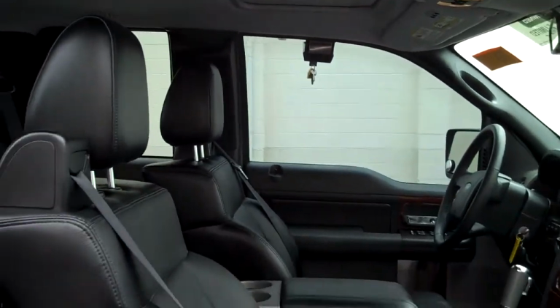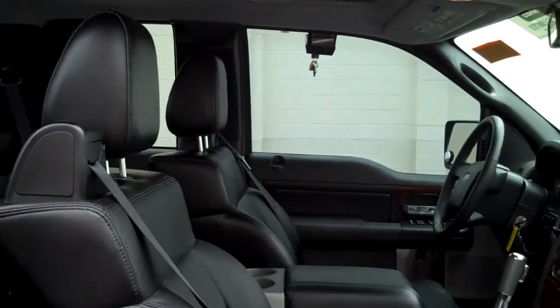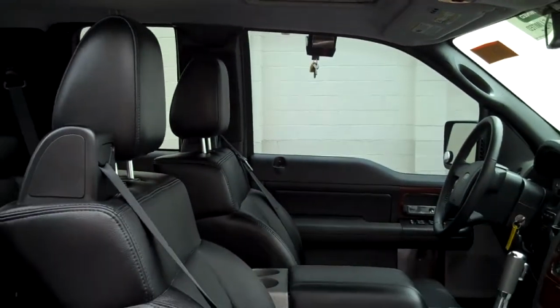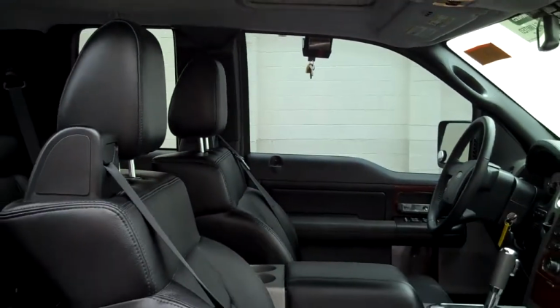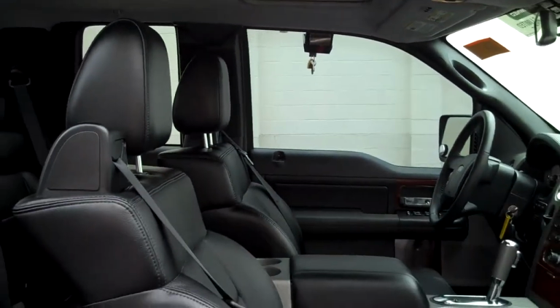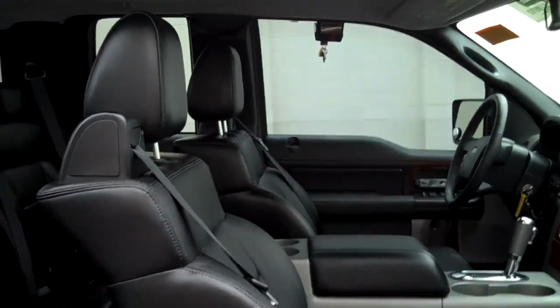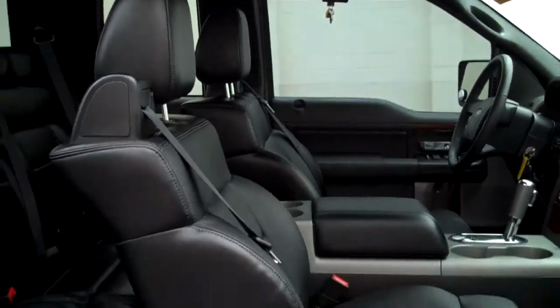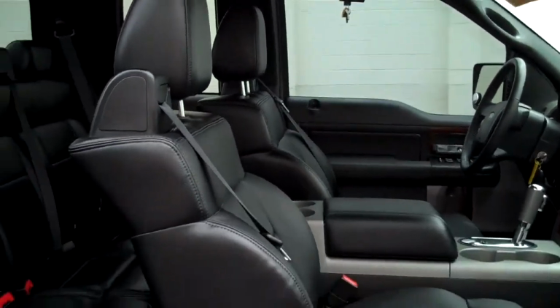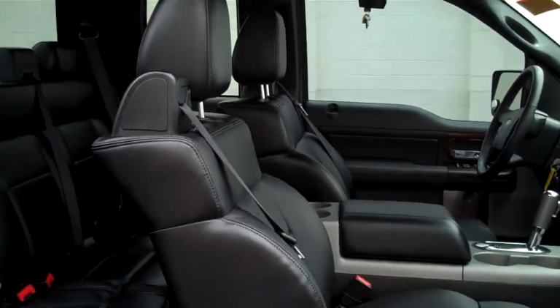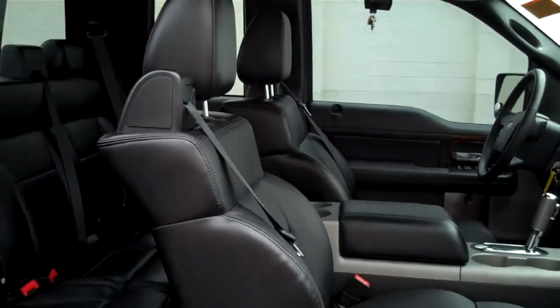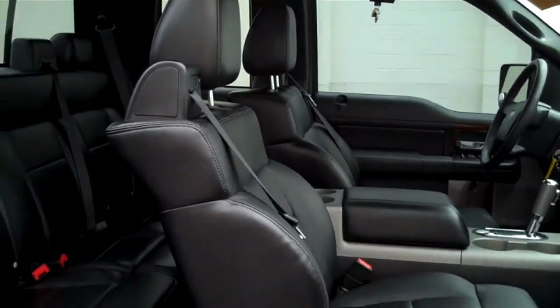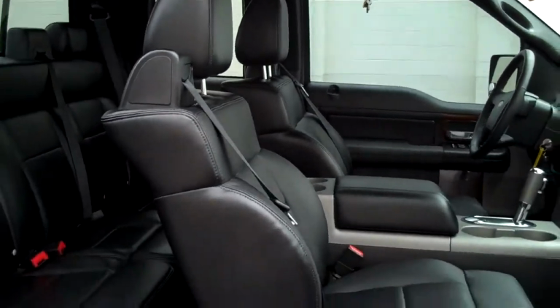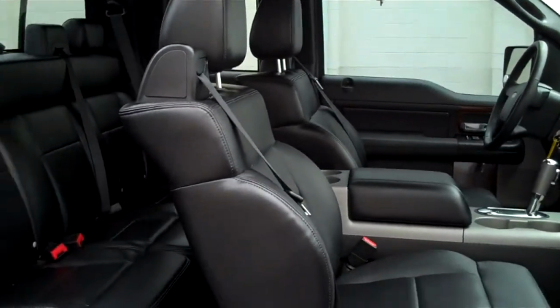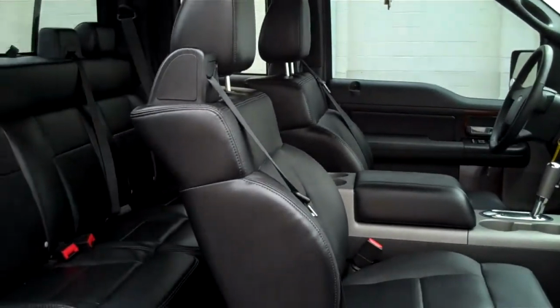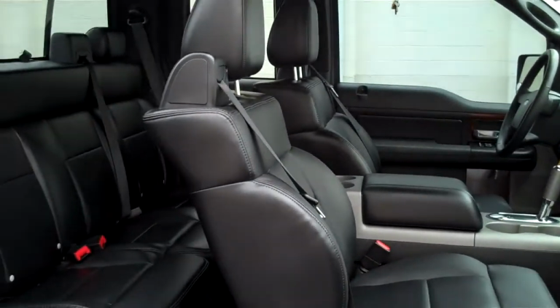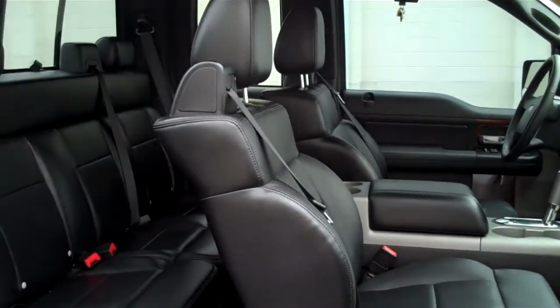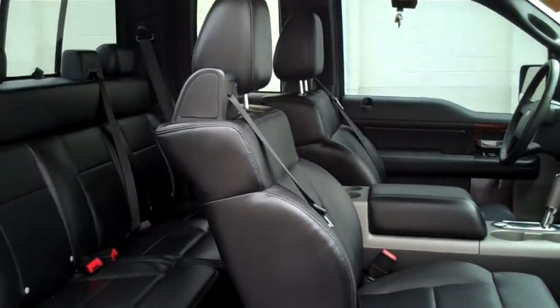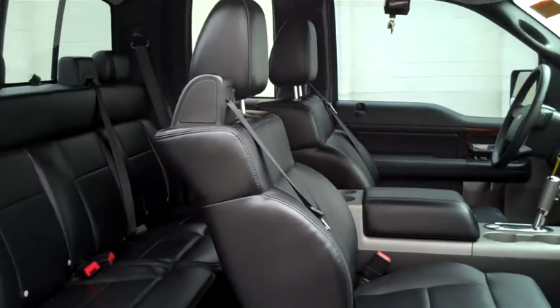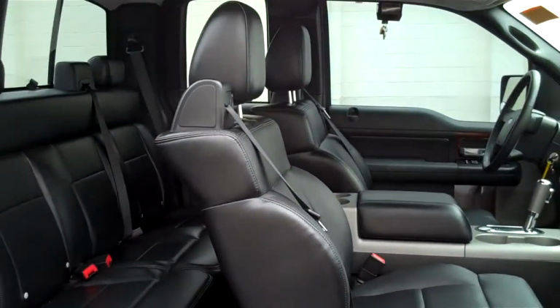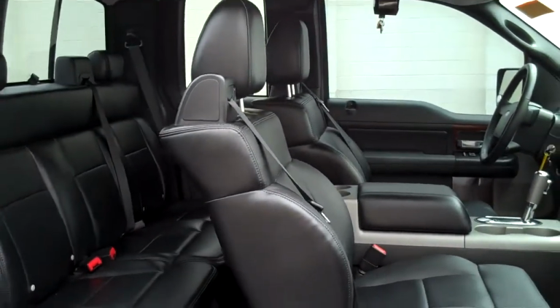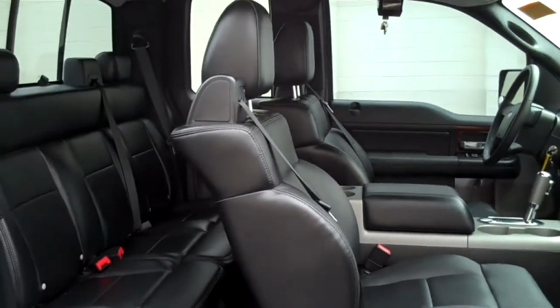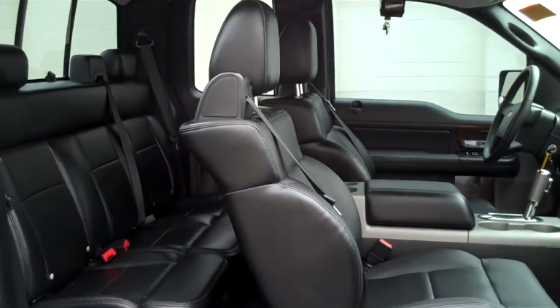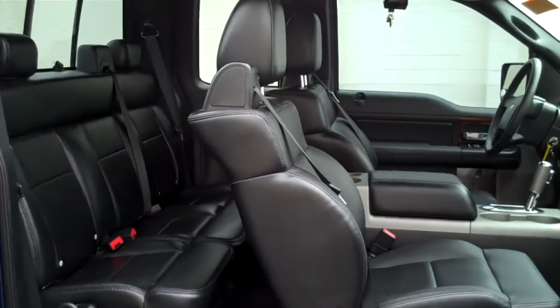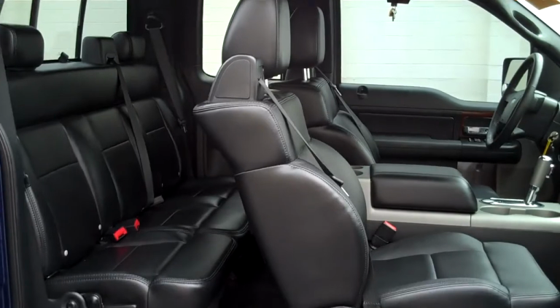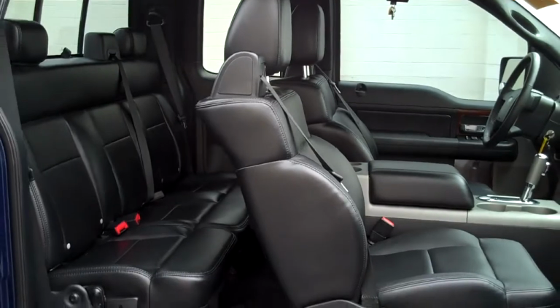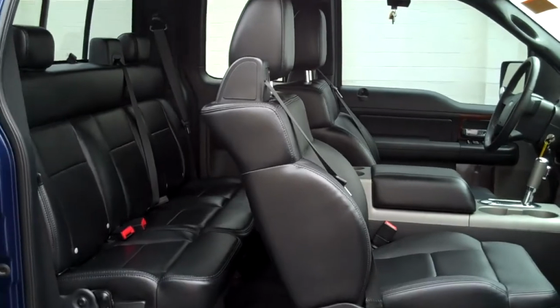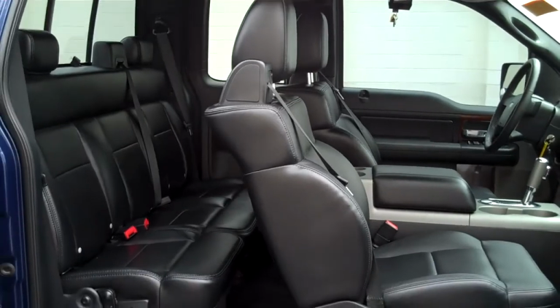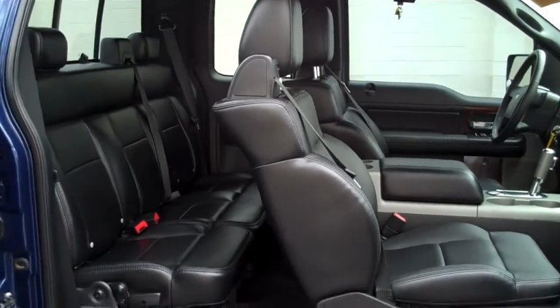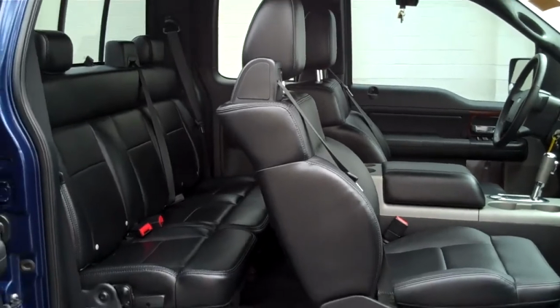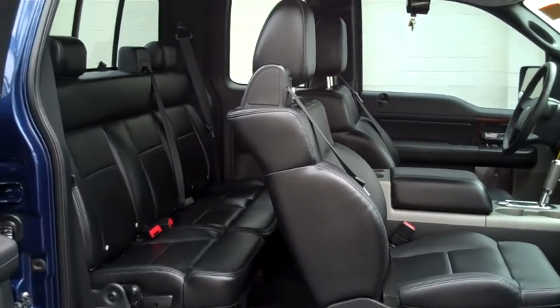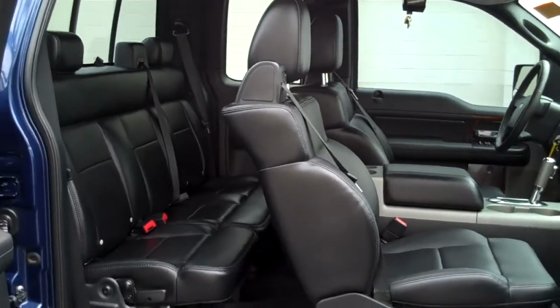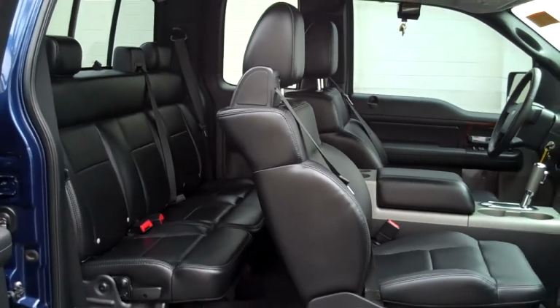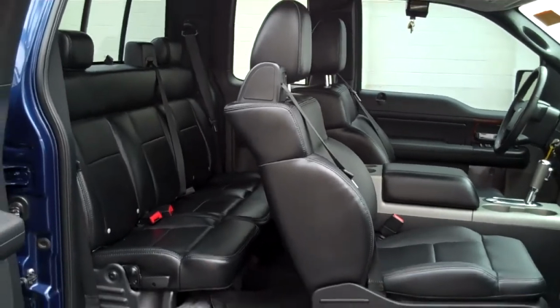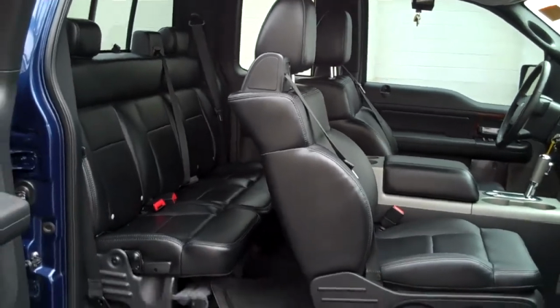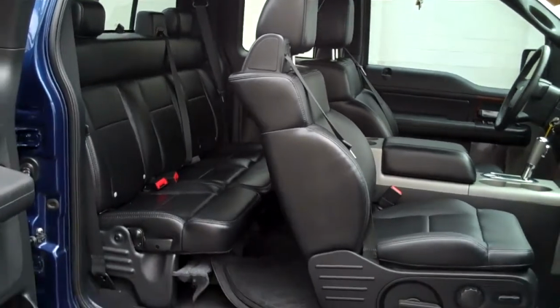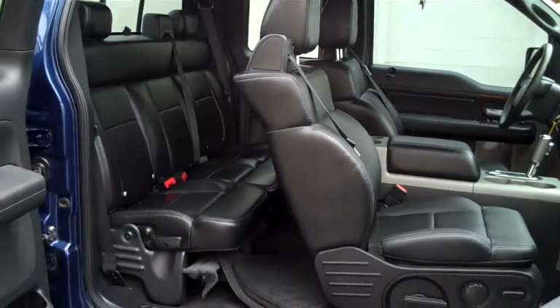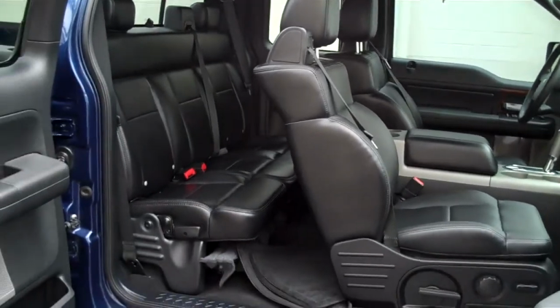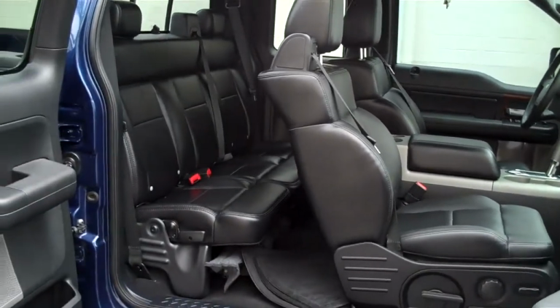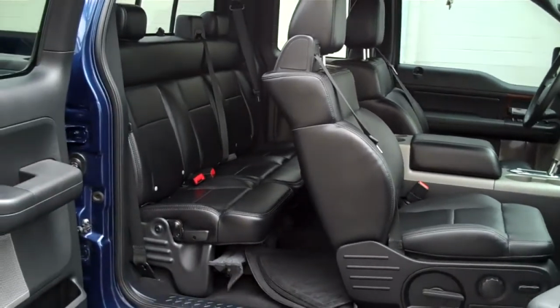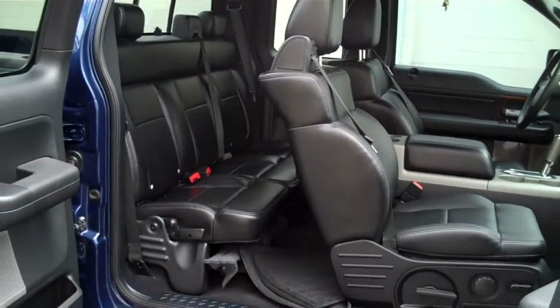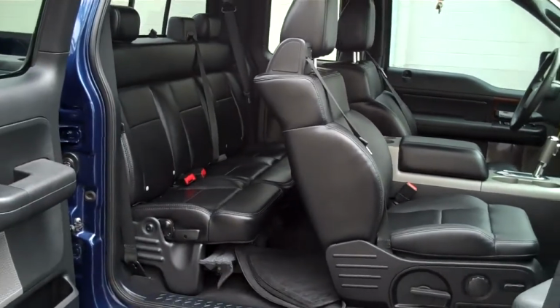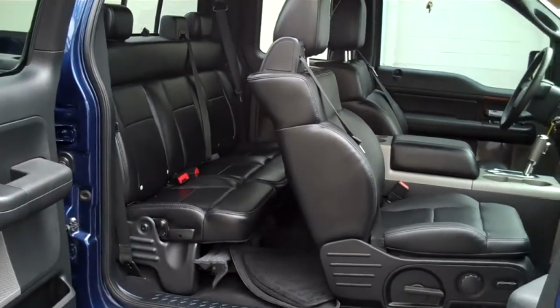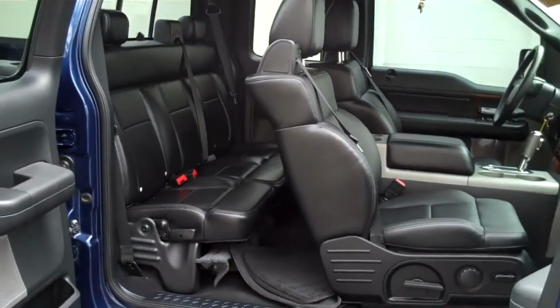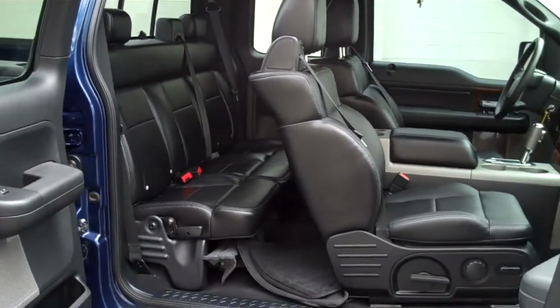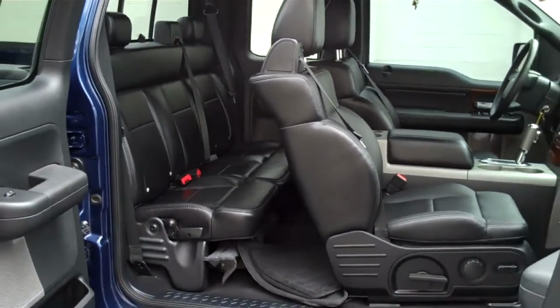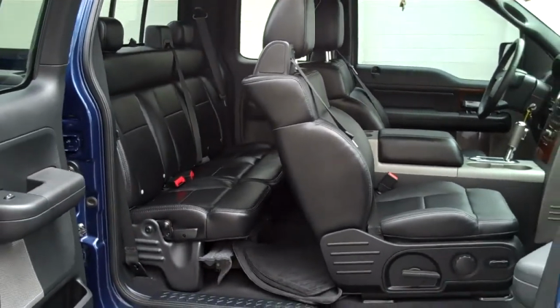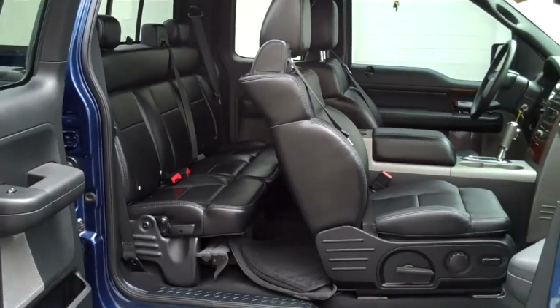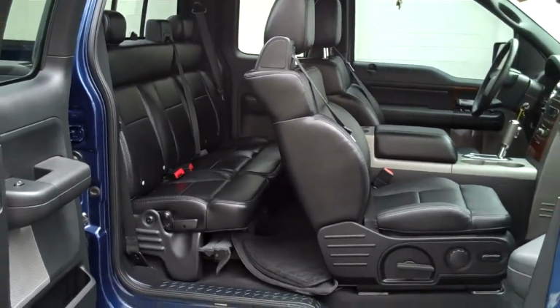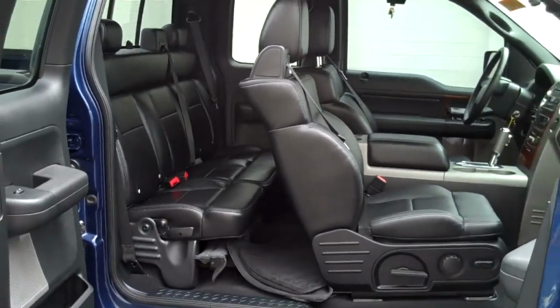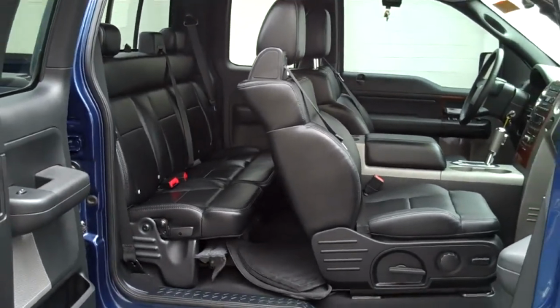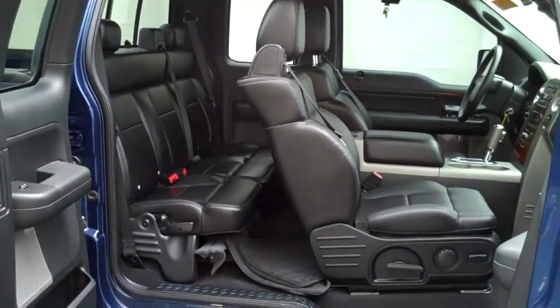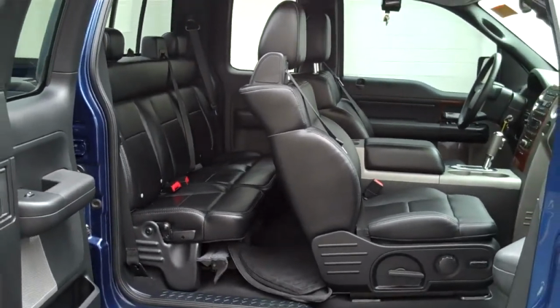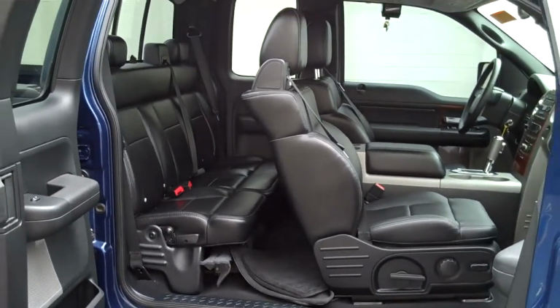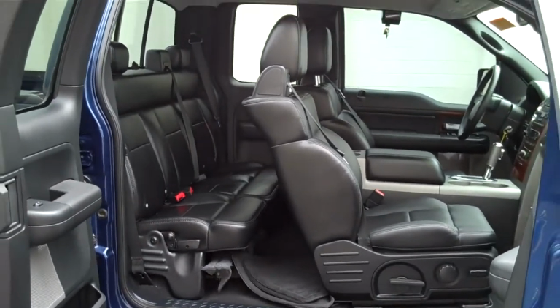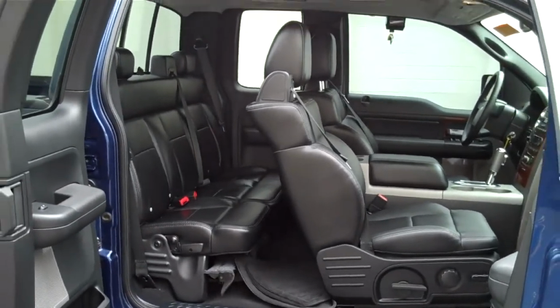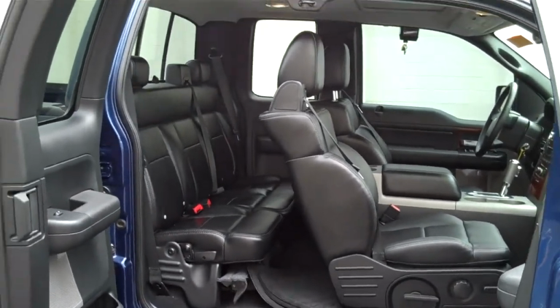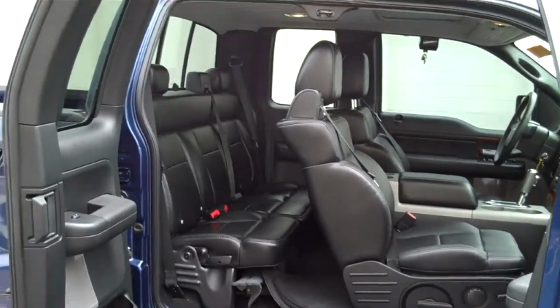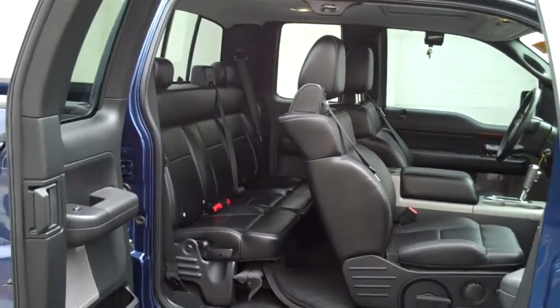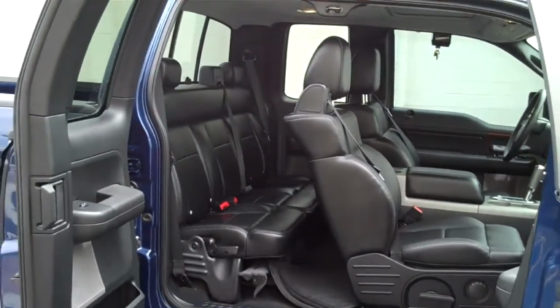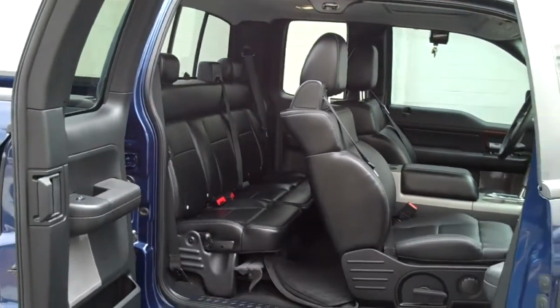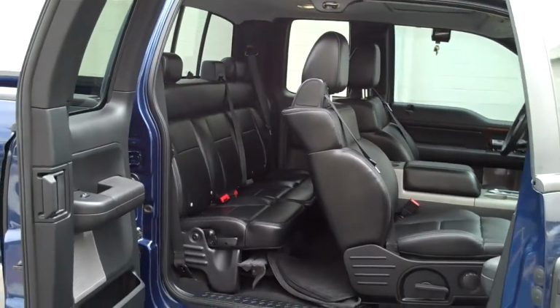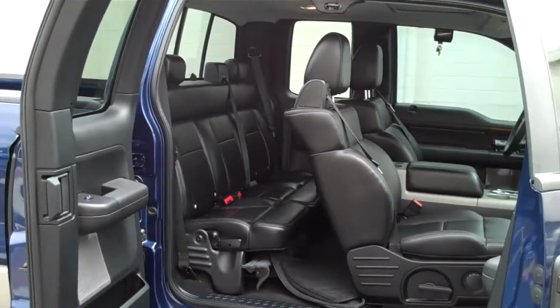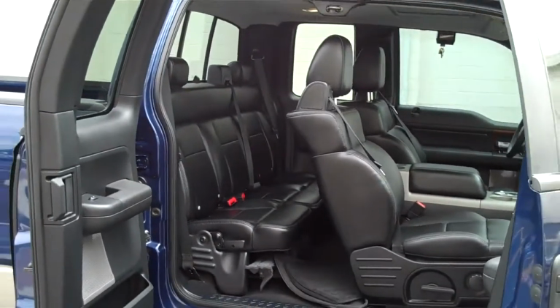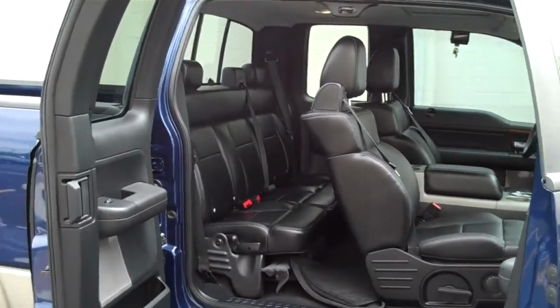Once again, this is a 2007 Ford F-150 Super Cab Lariat. This is a Ford certified vehicle from FriendlyFordLV.com.